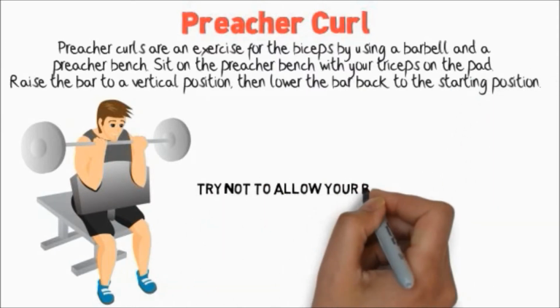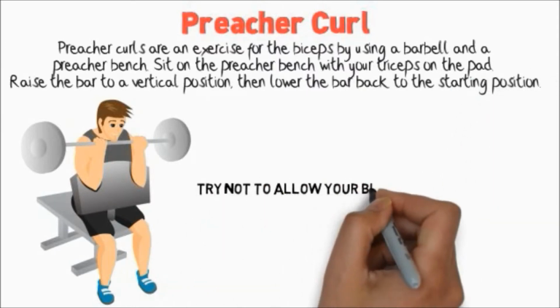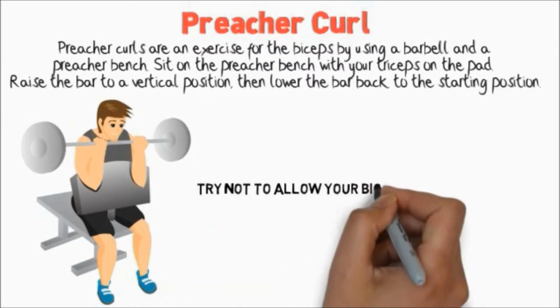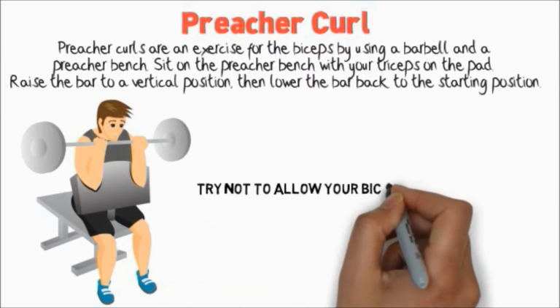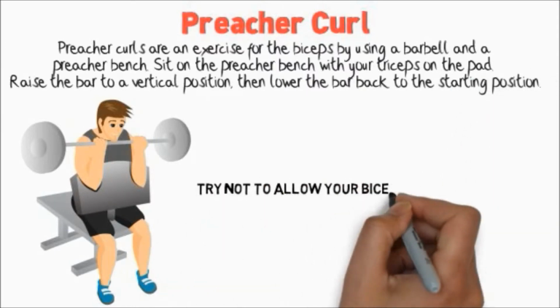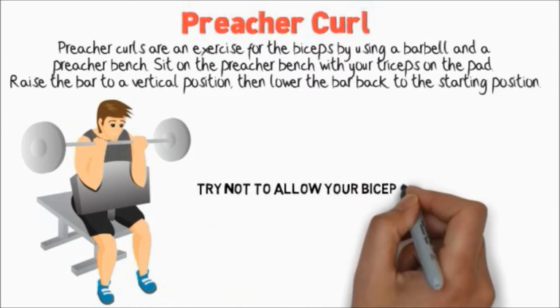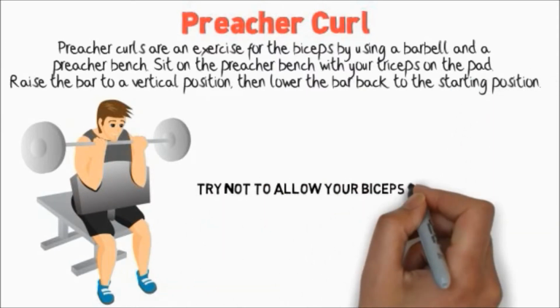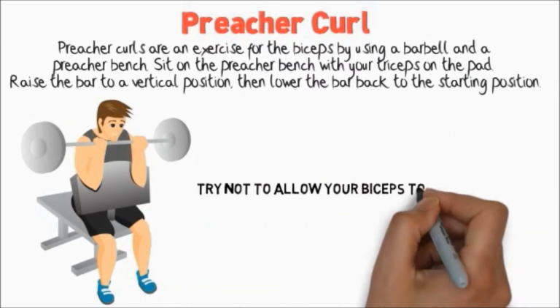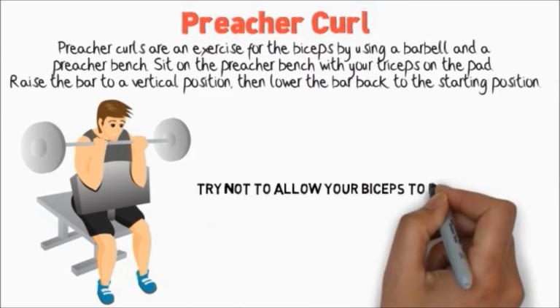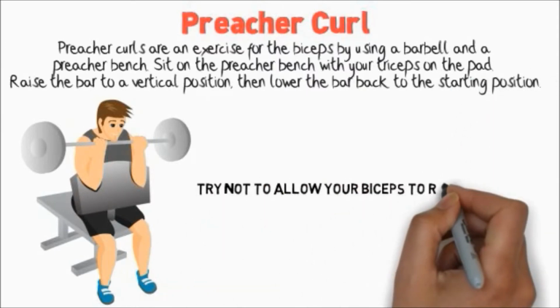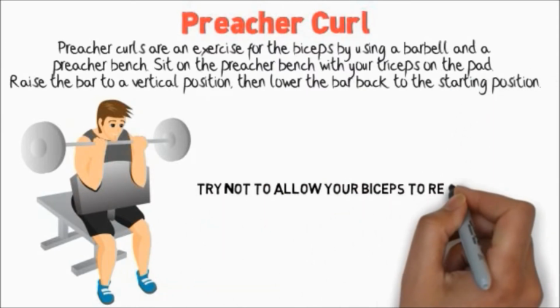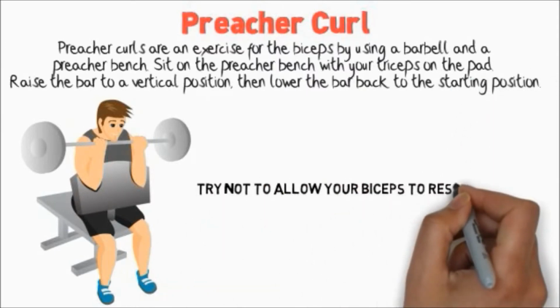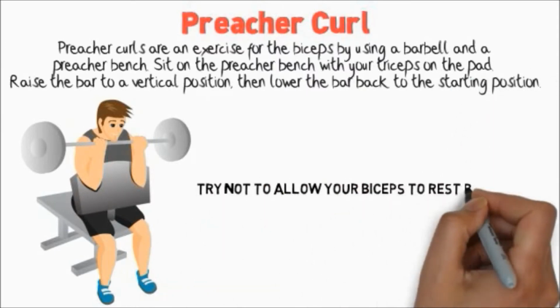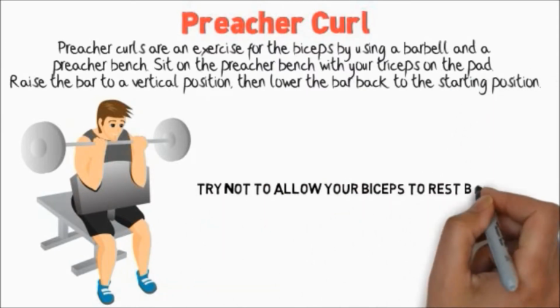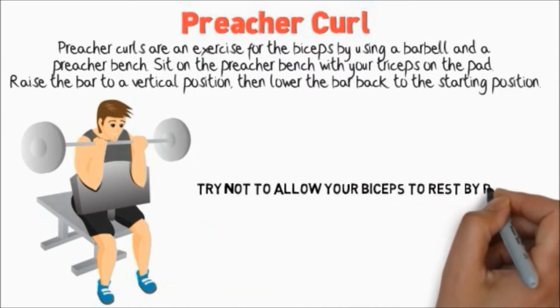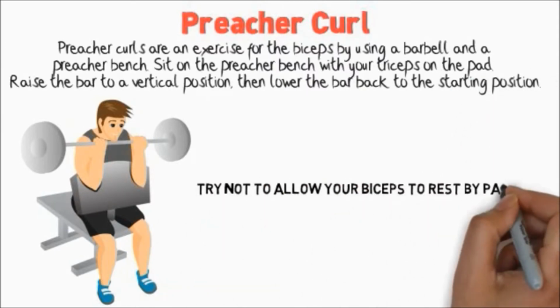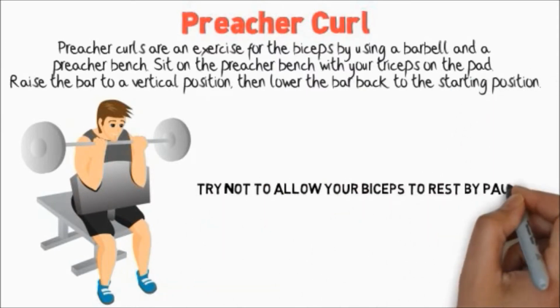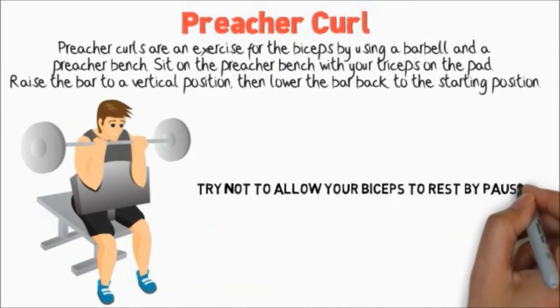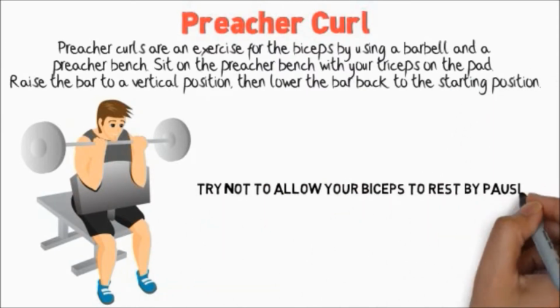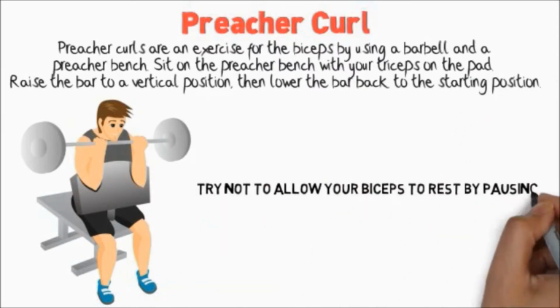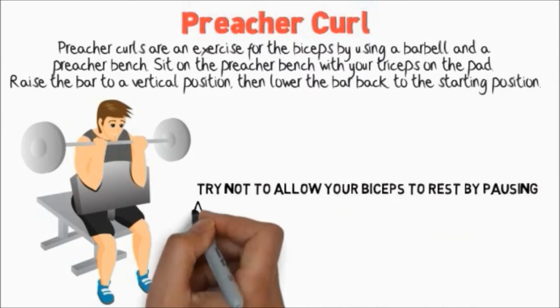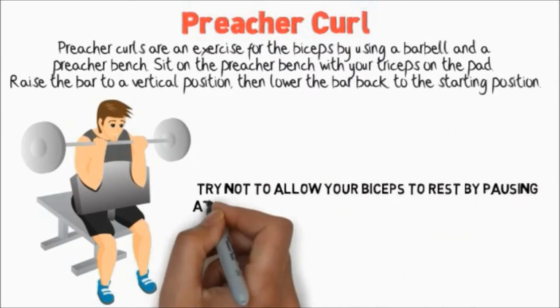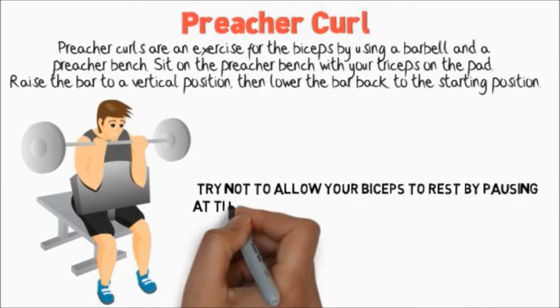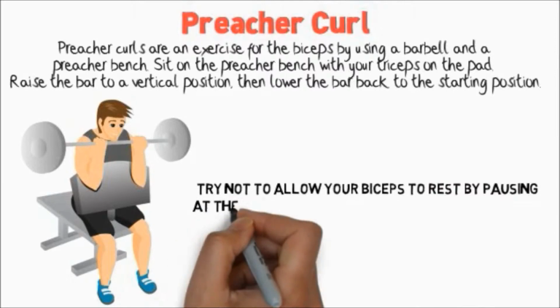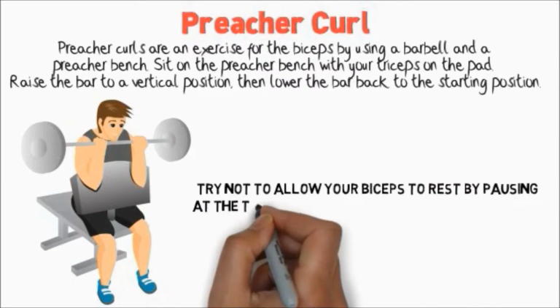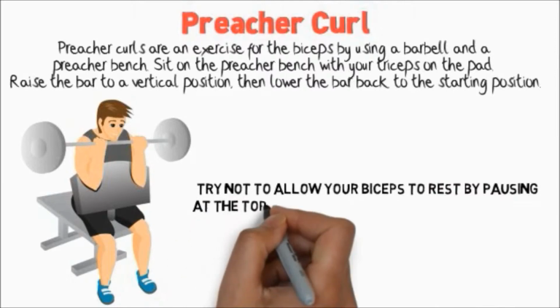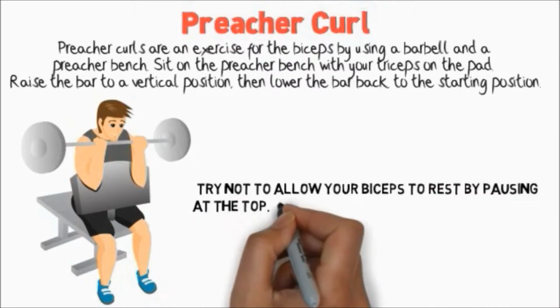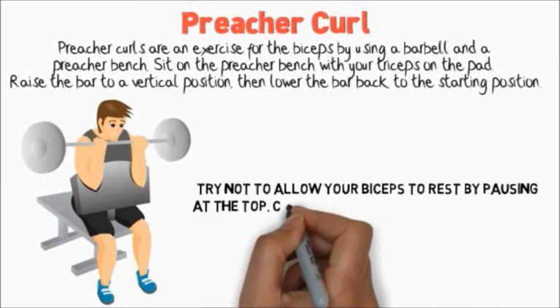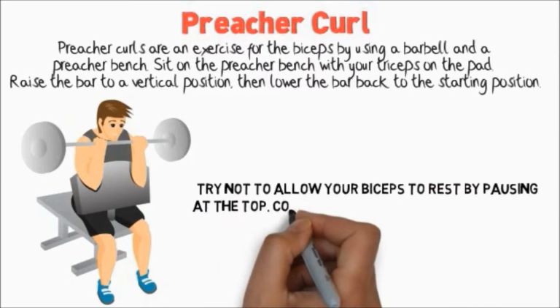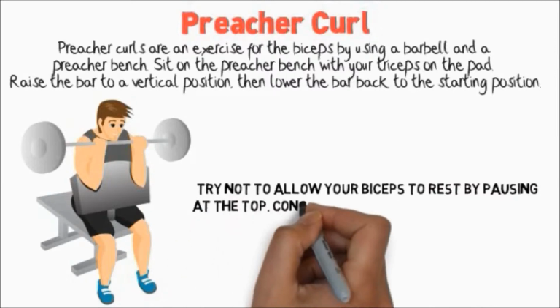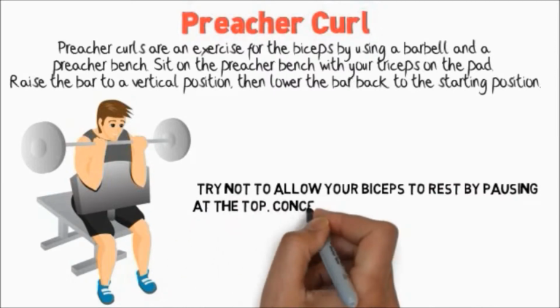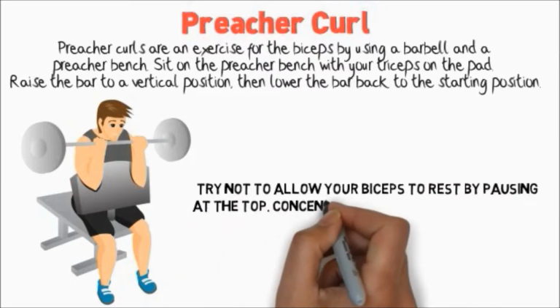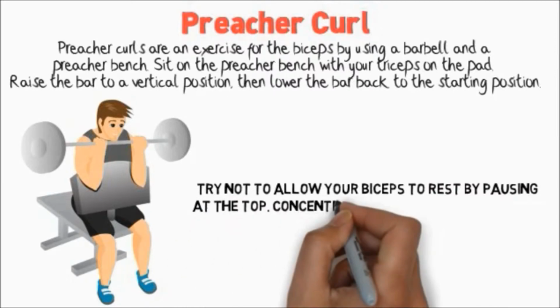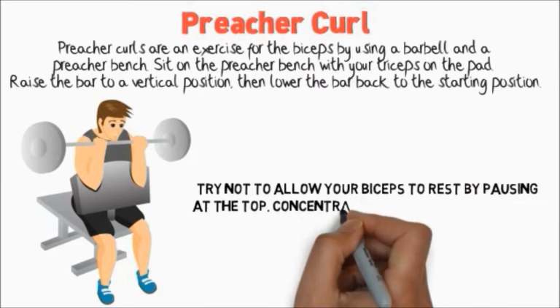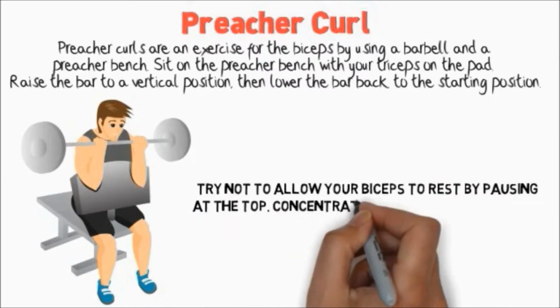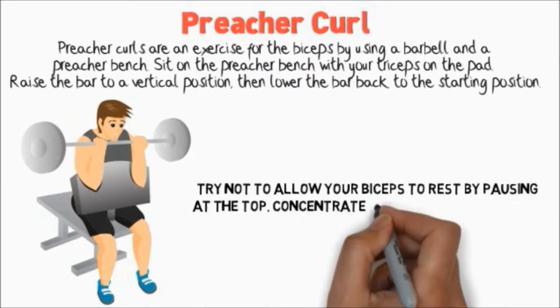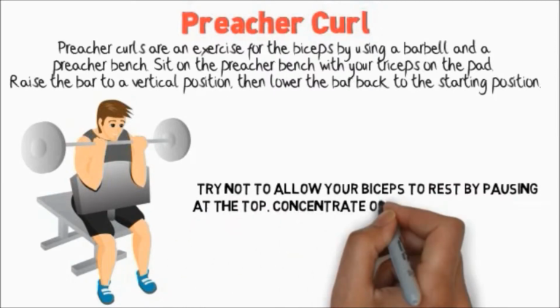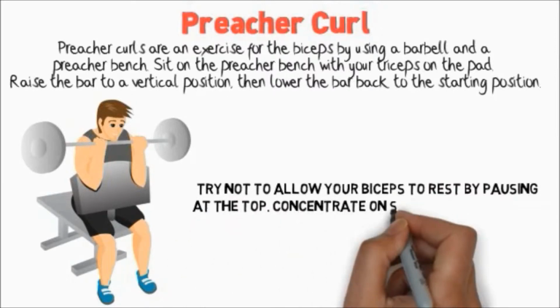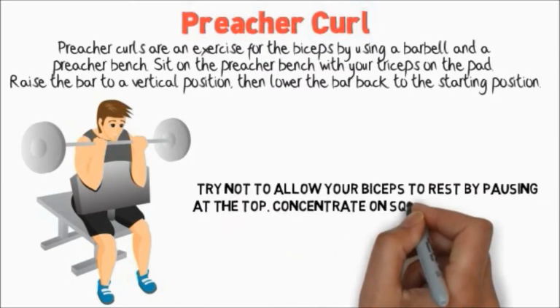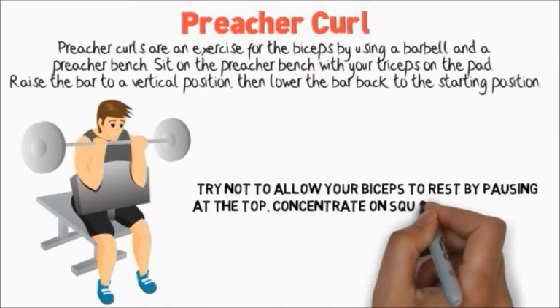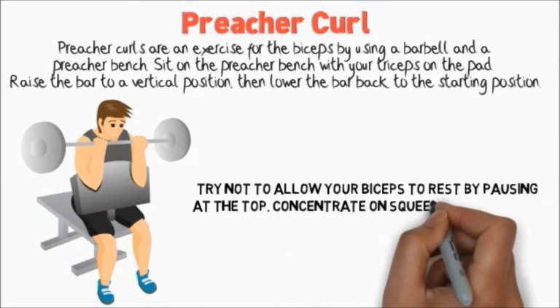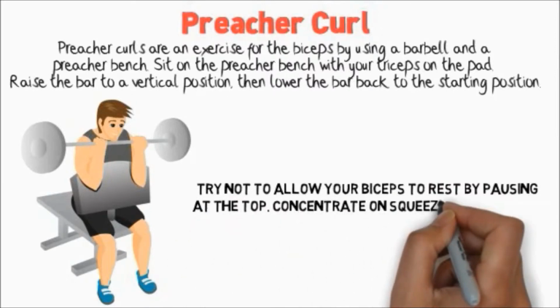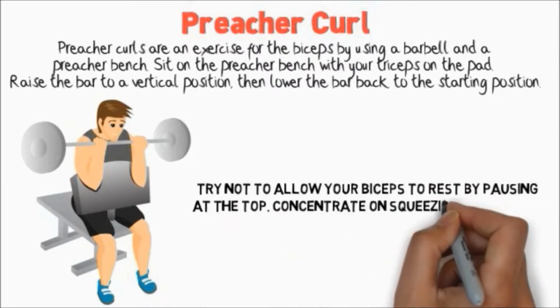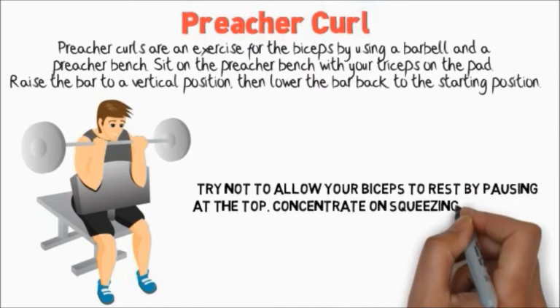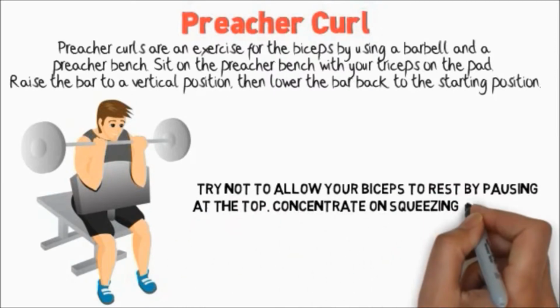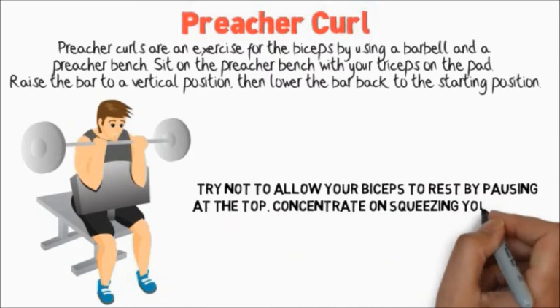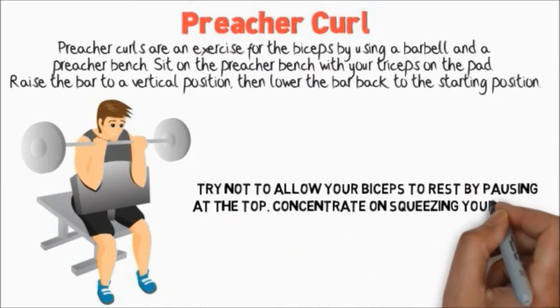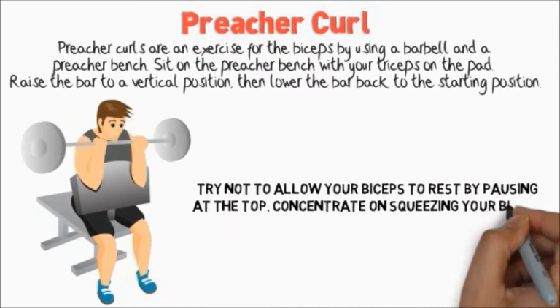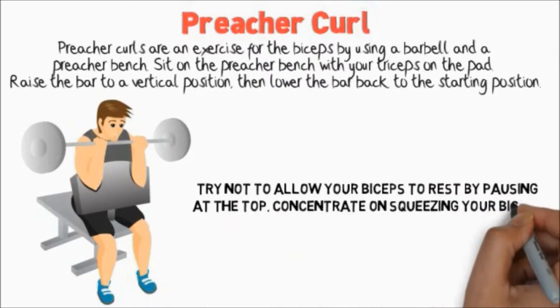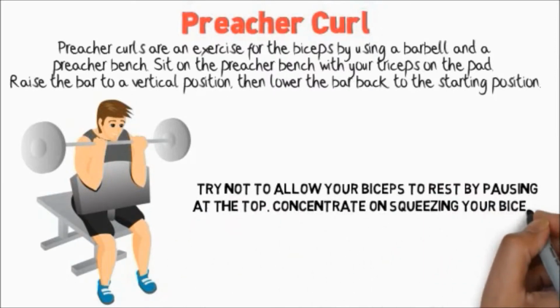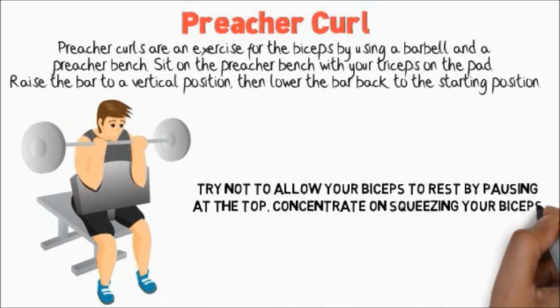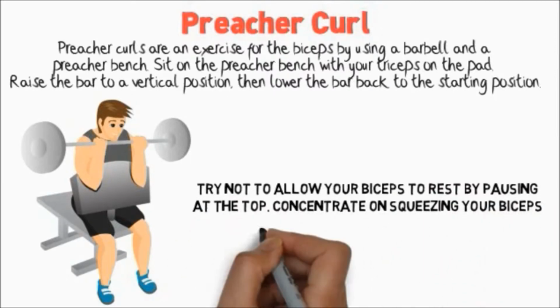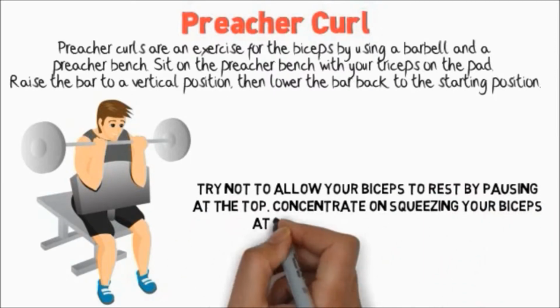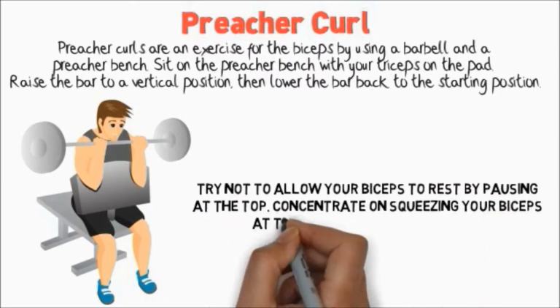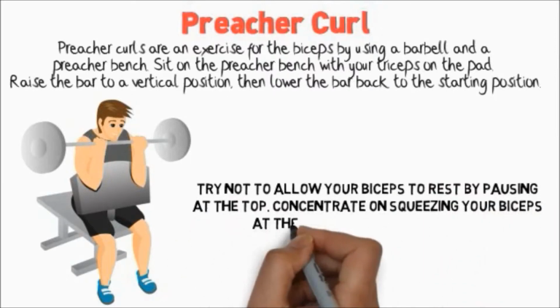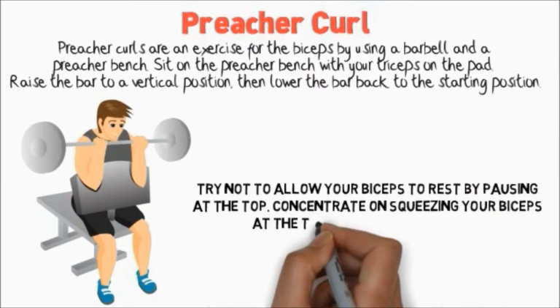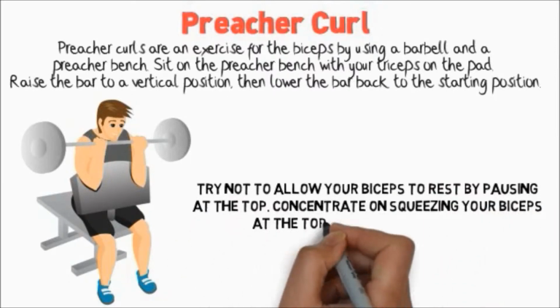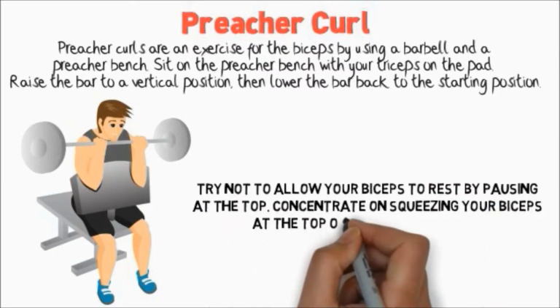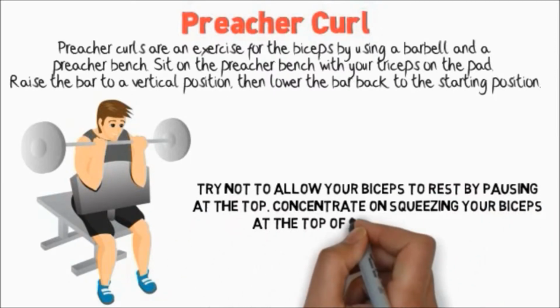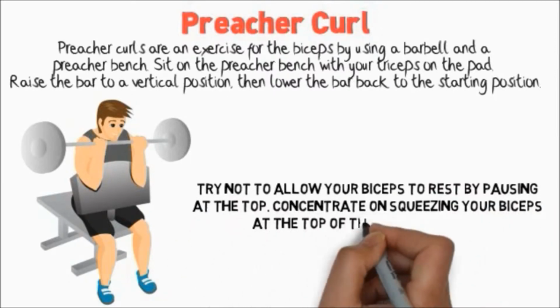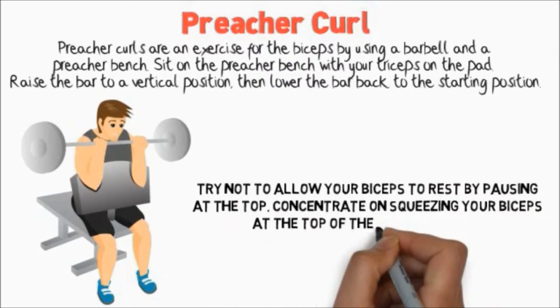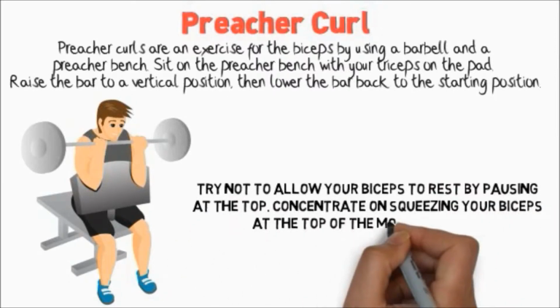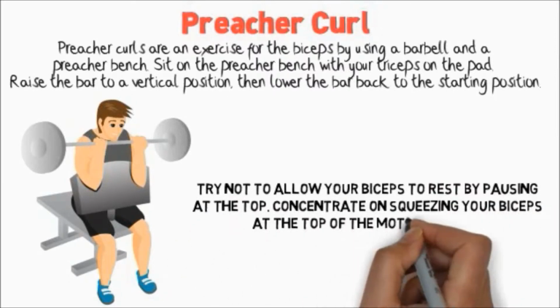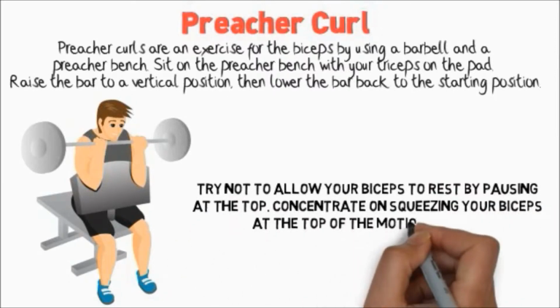Try not to allow your biceps to rest by pausing at the top. Concentrate on squeezing your biceps at the top of the motion instead.